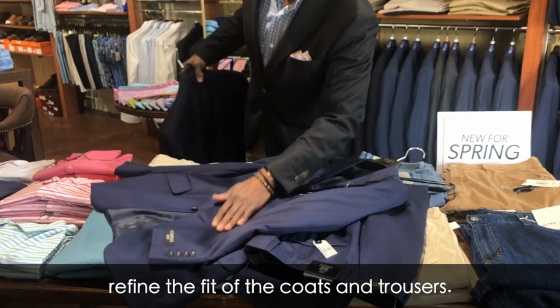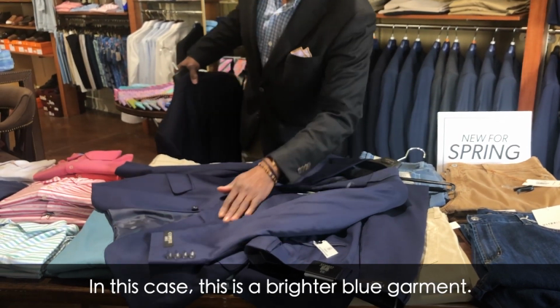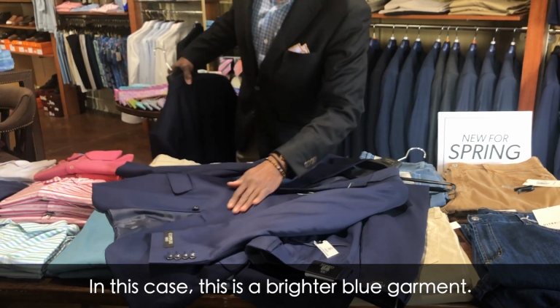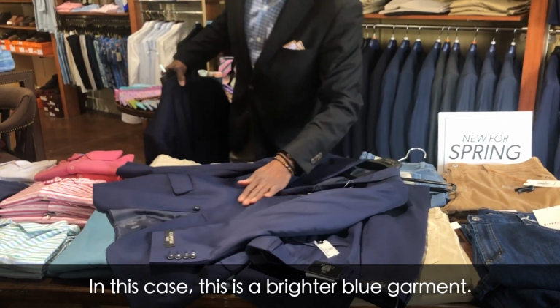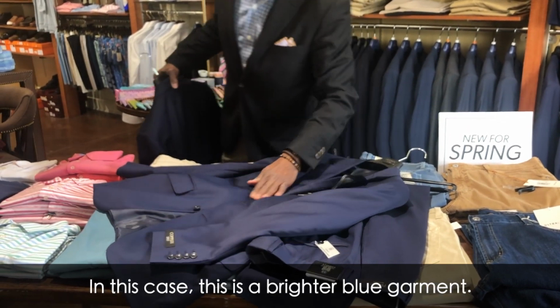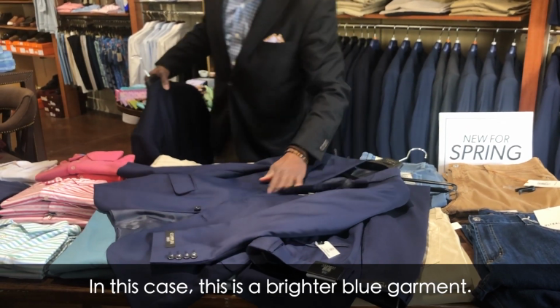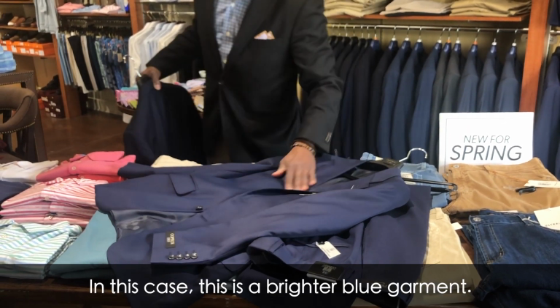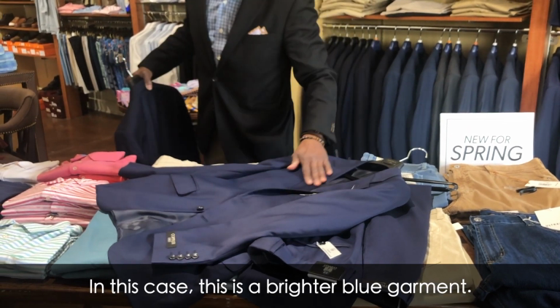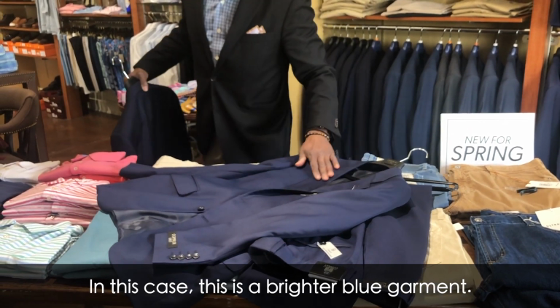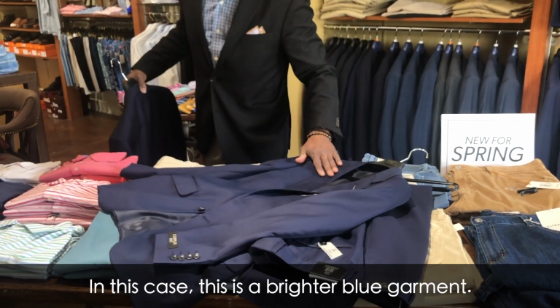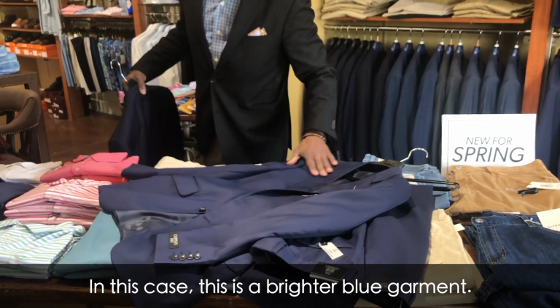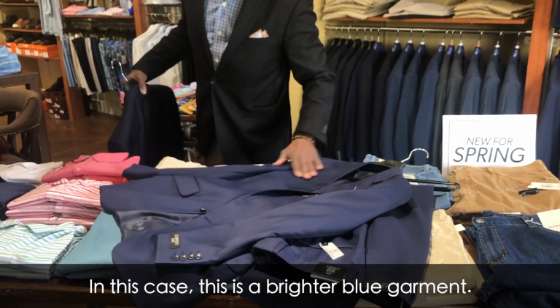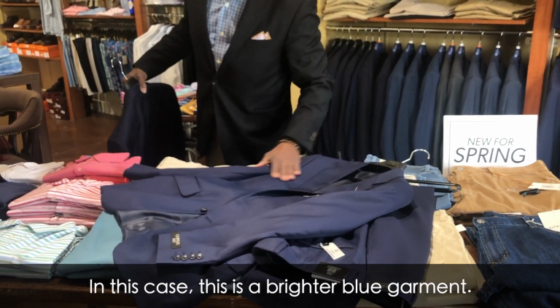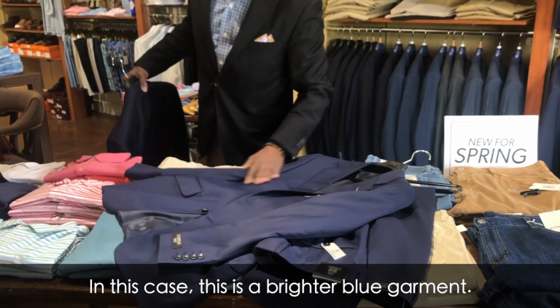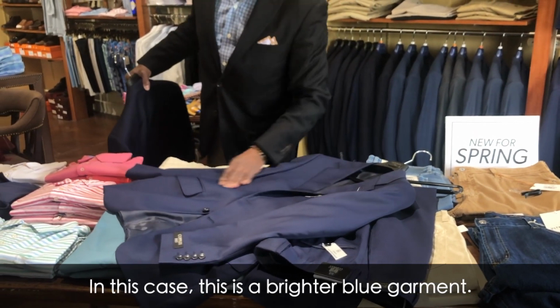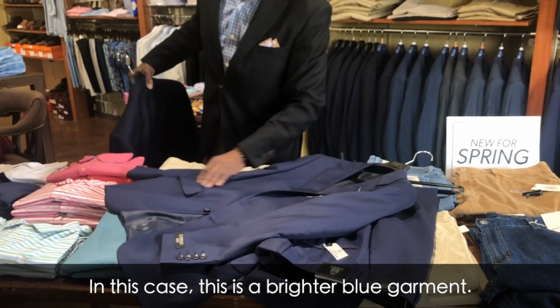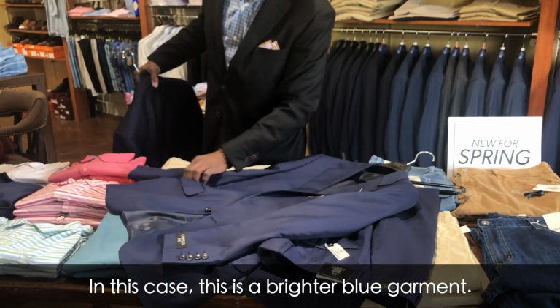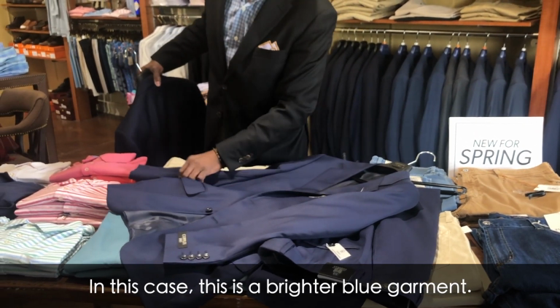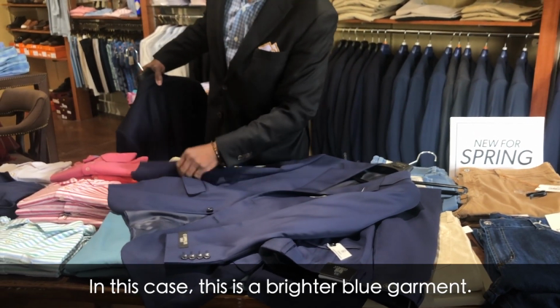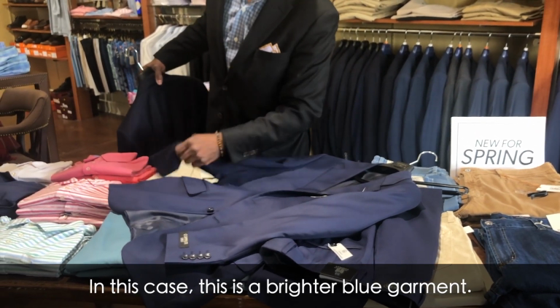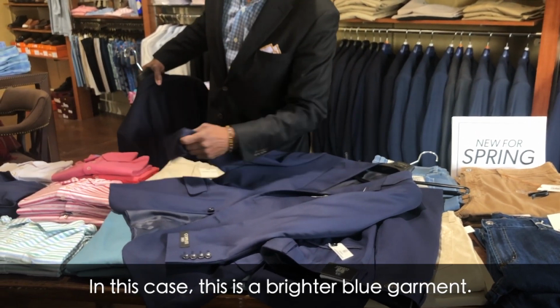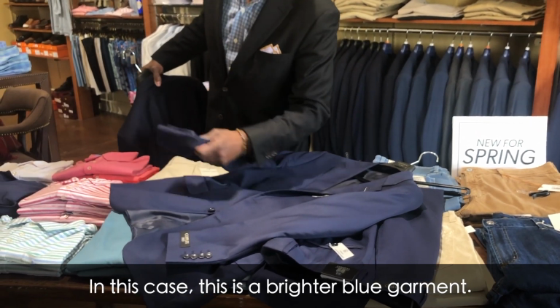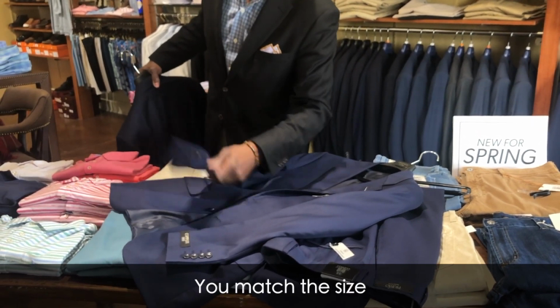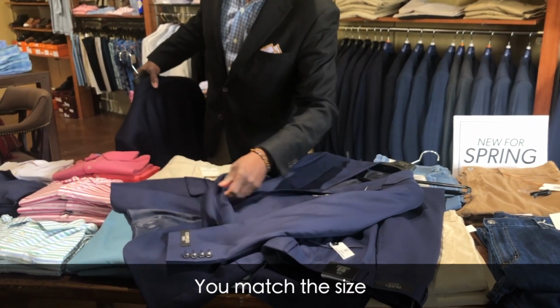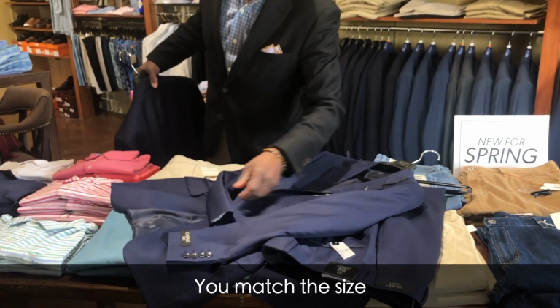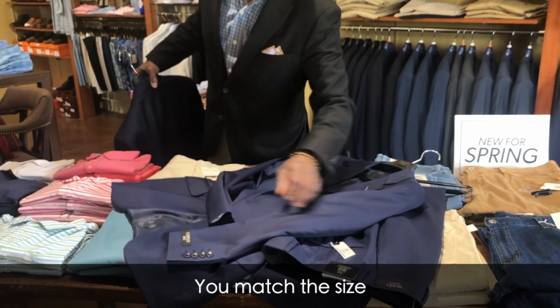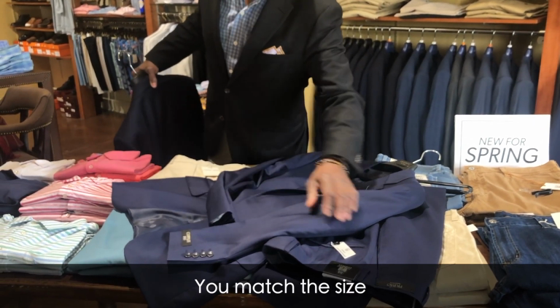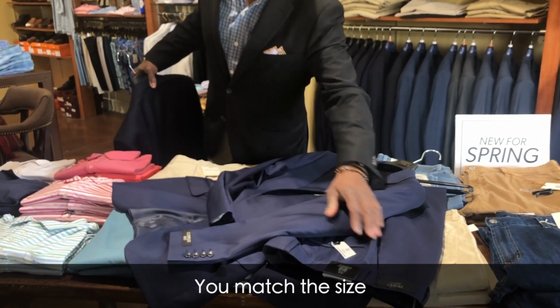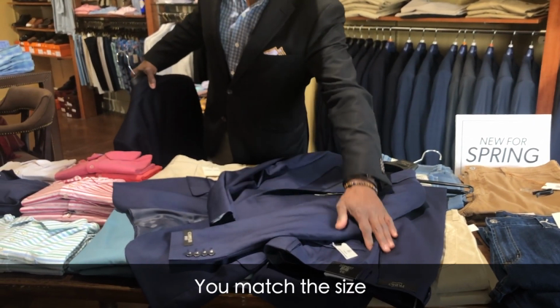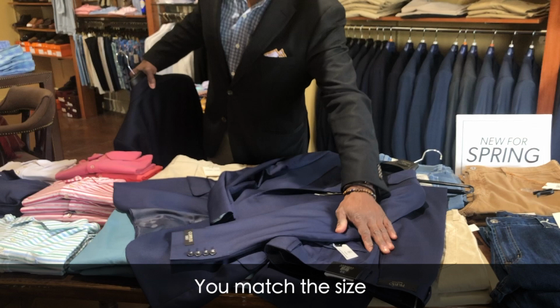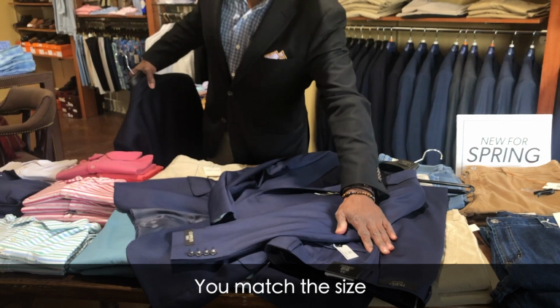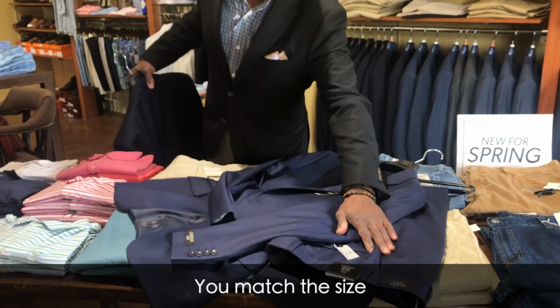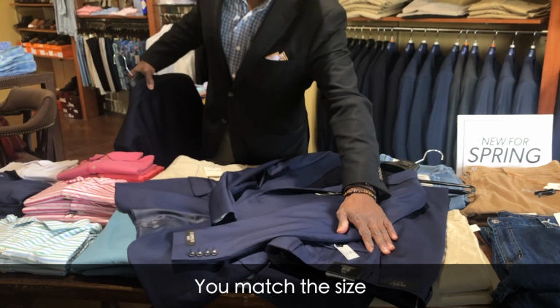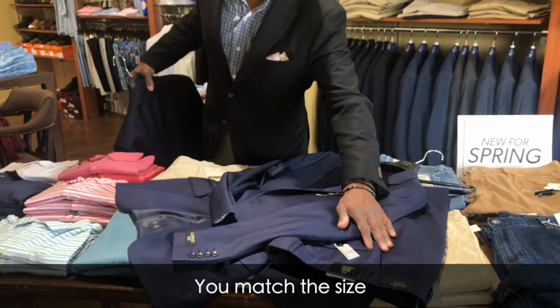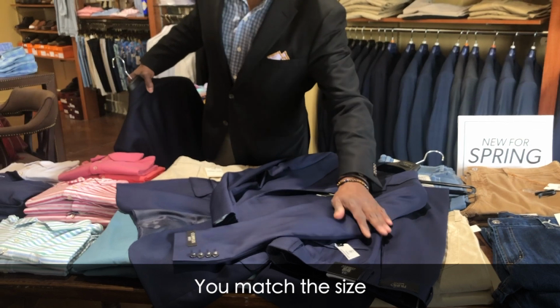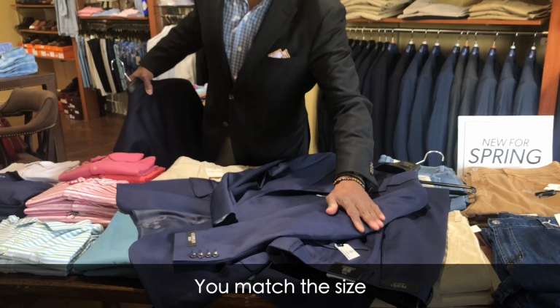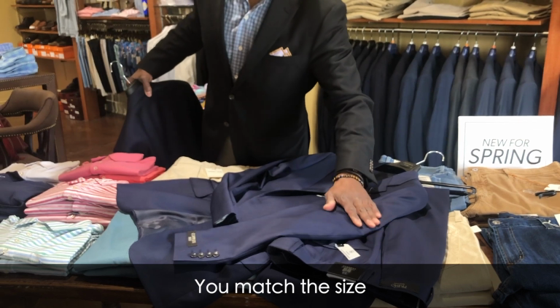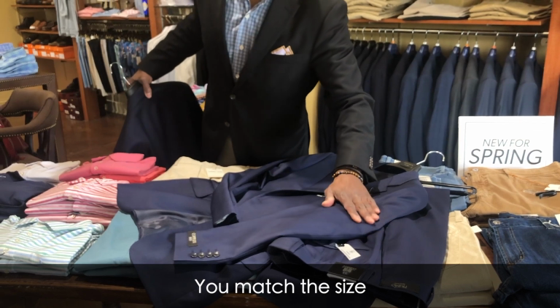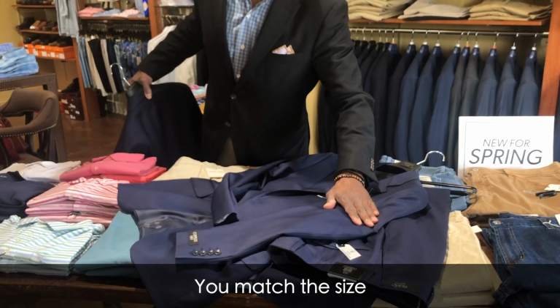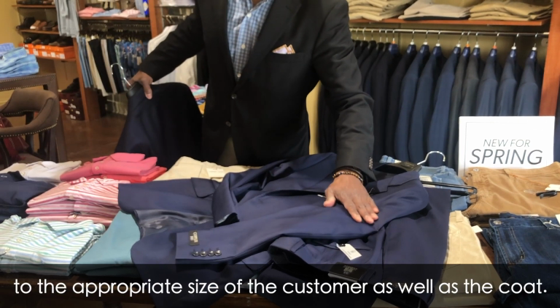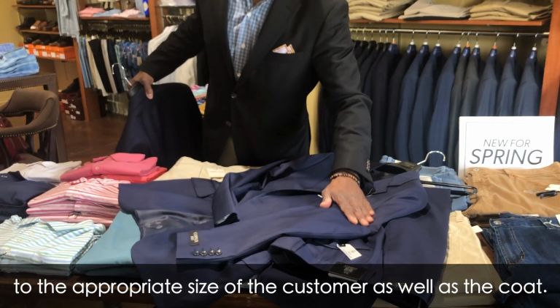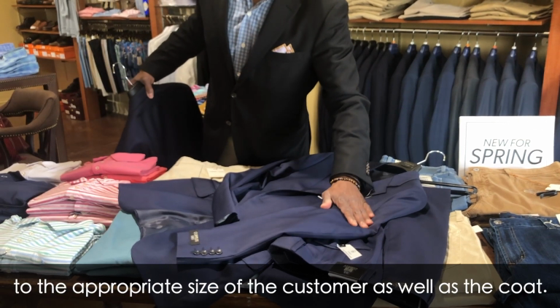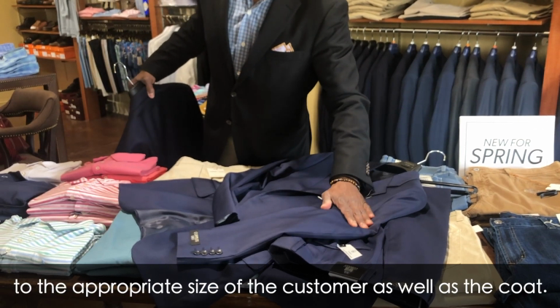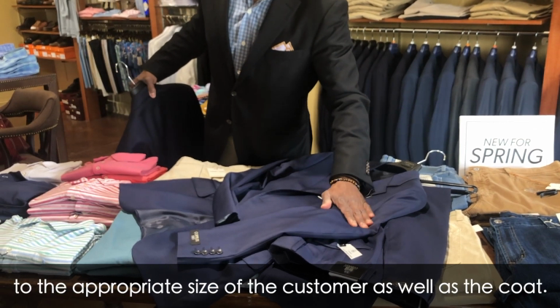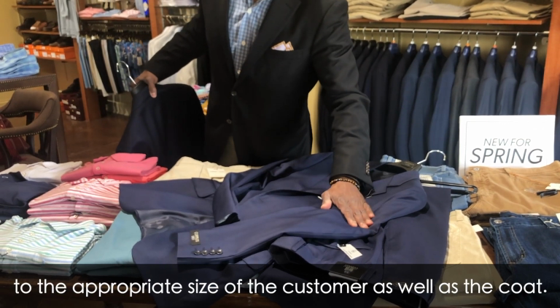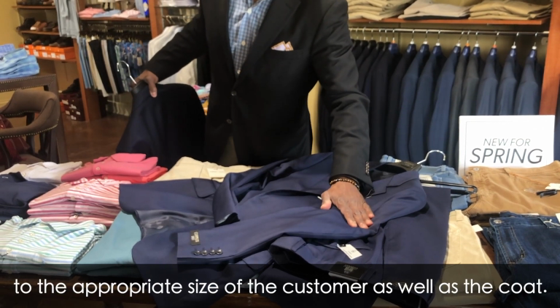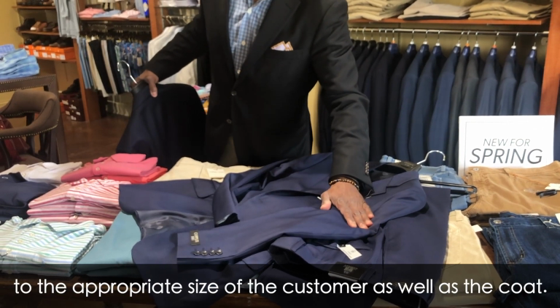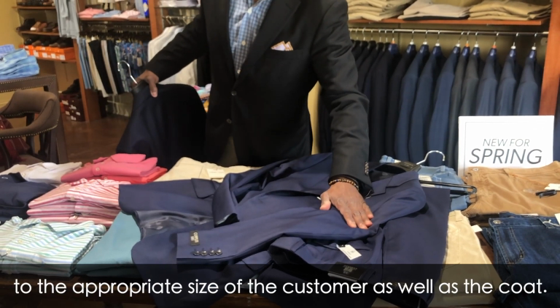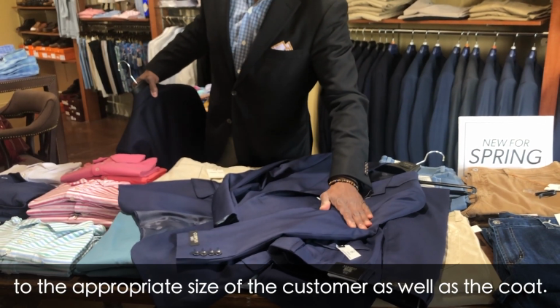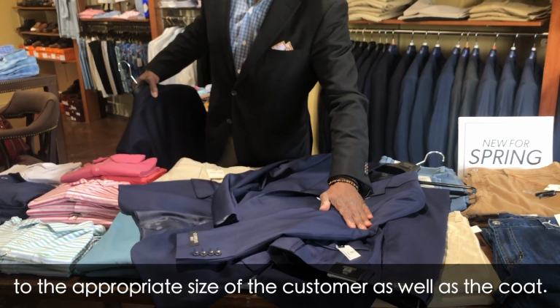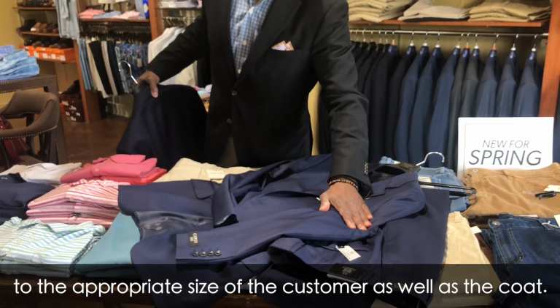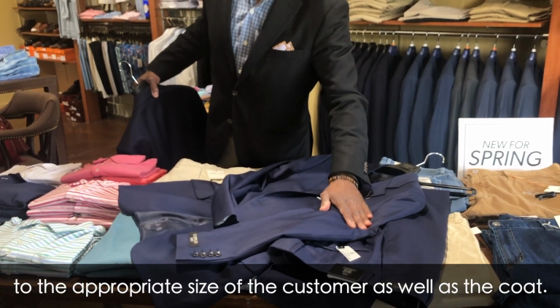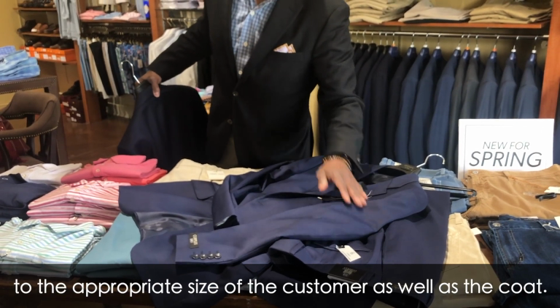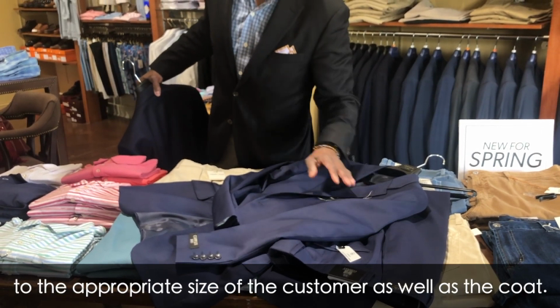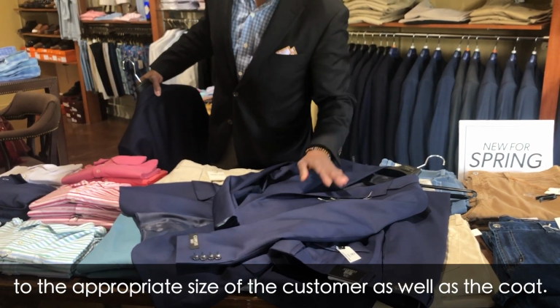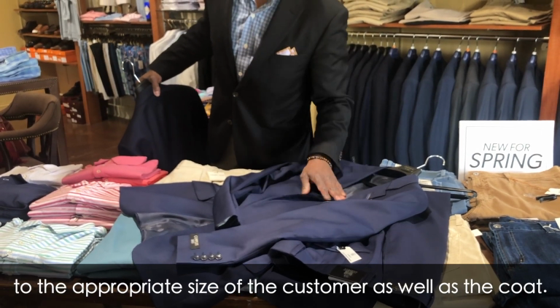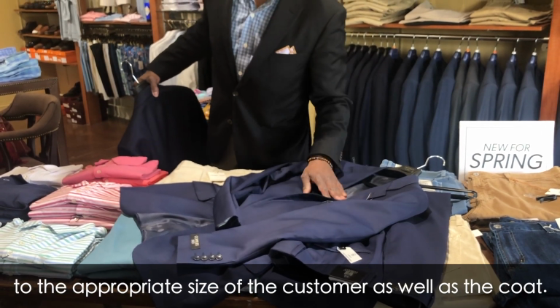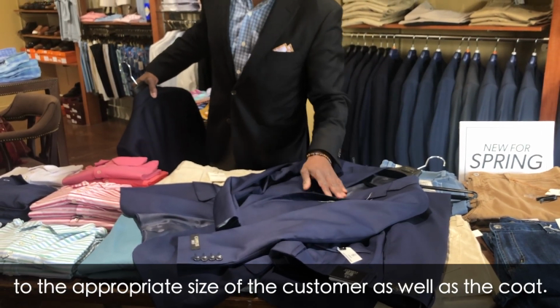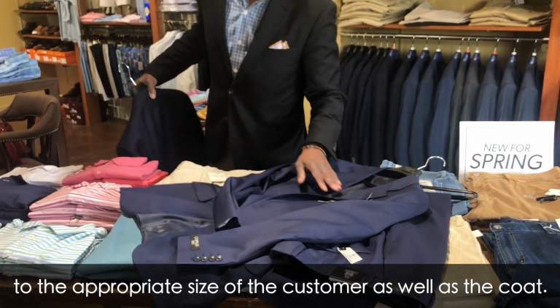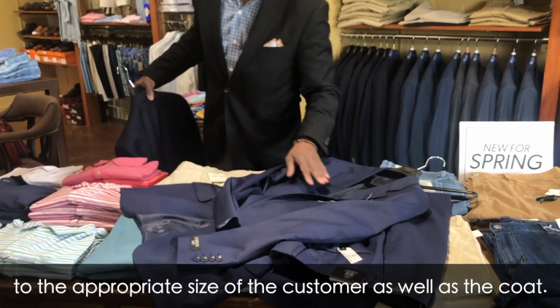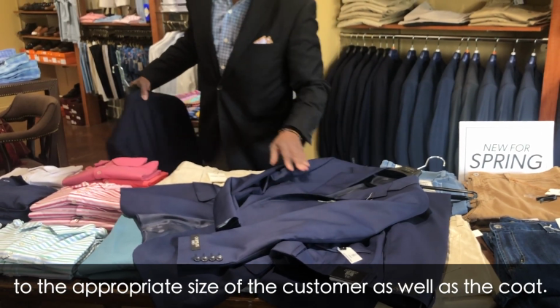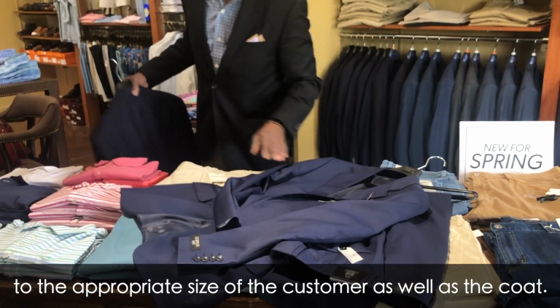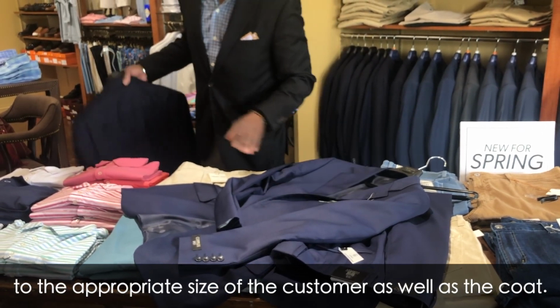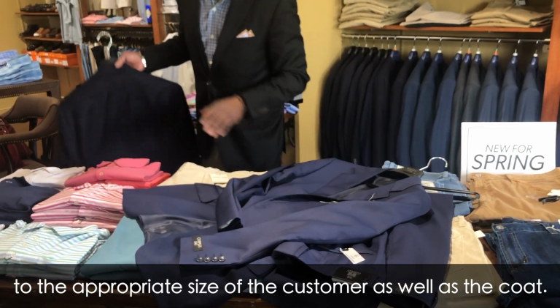In this case this is a brighter blue garment. You match the size to the appropriate size of the customer as well as the coat.